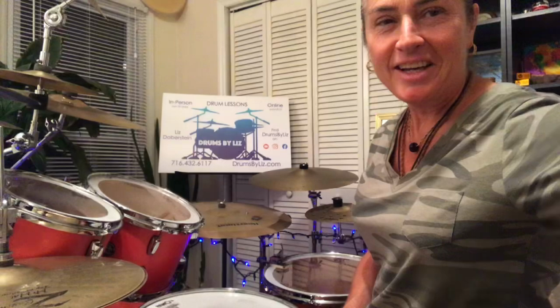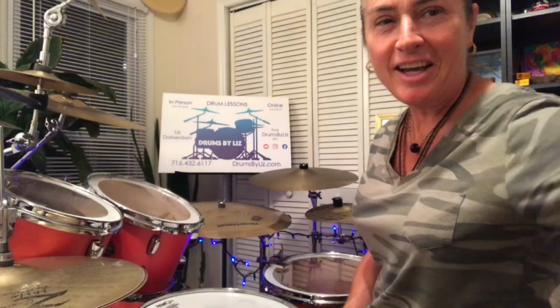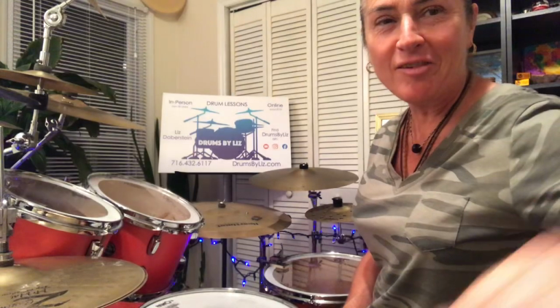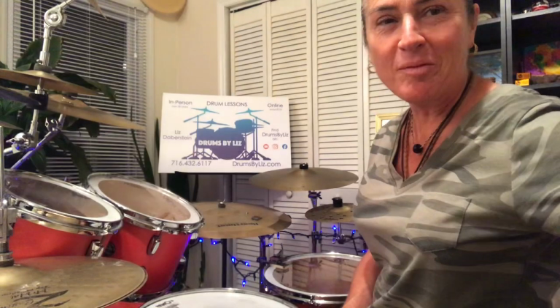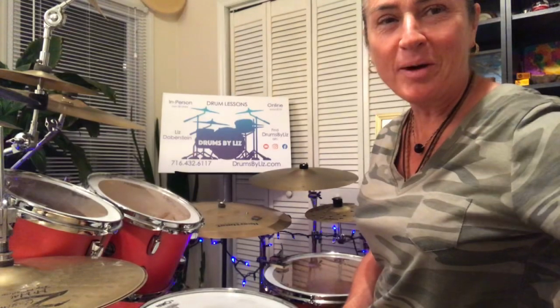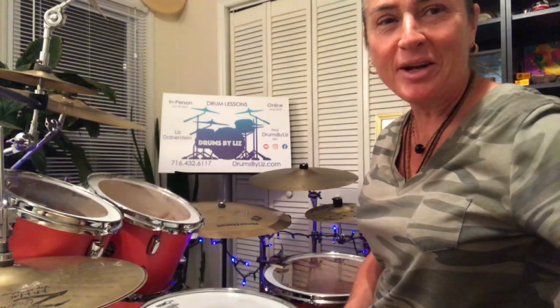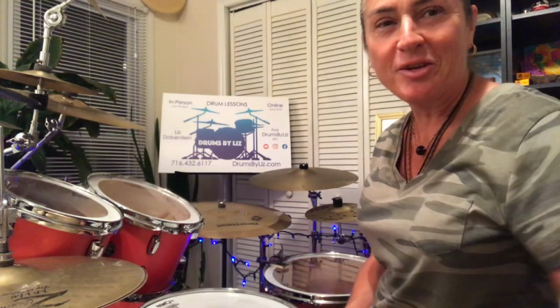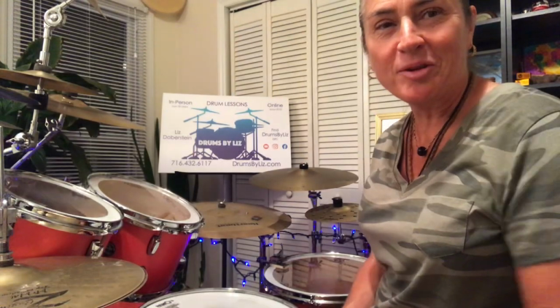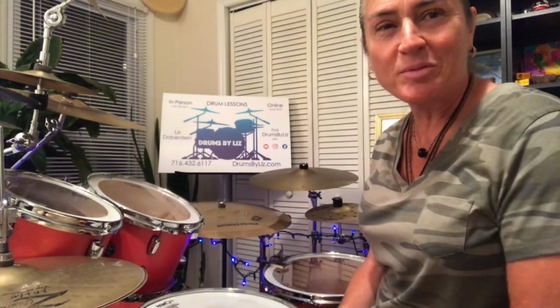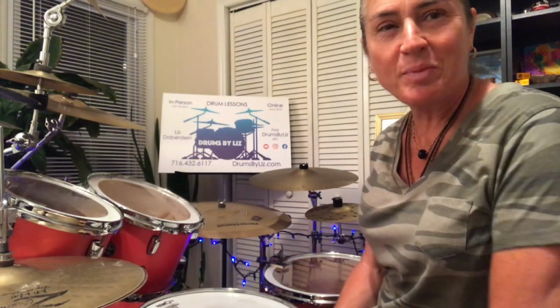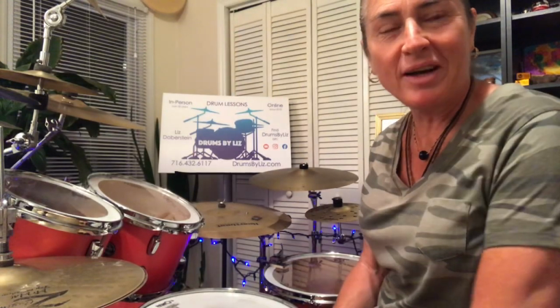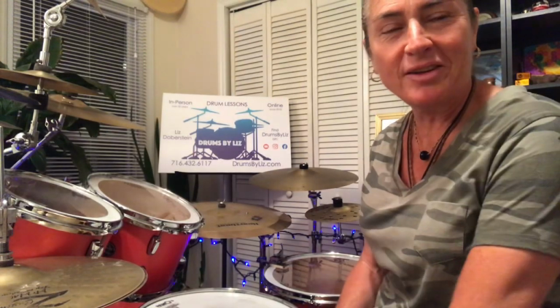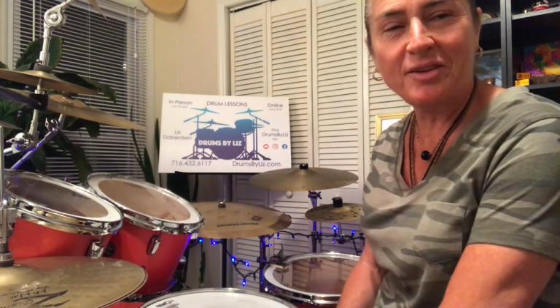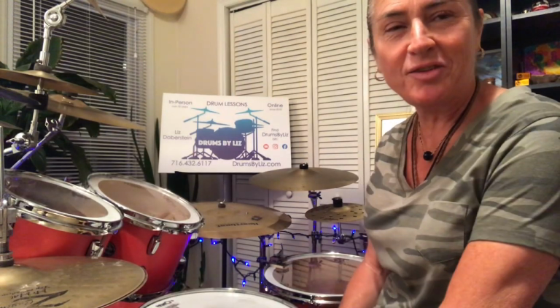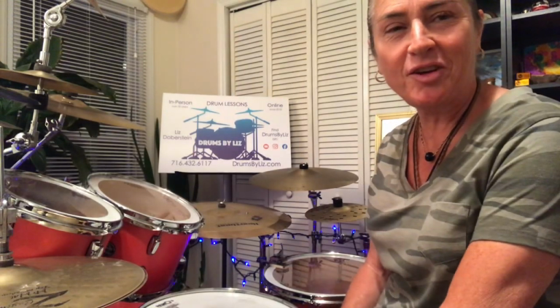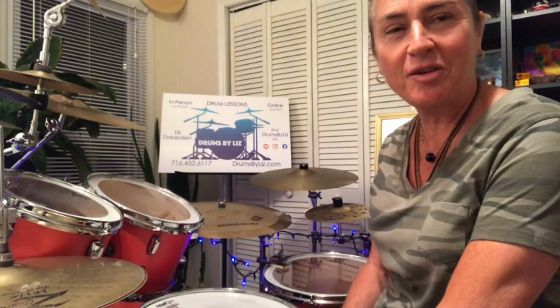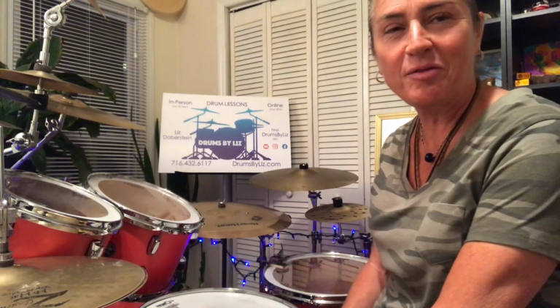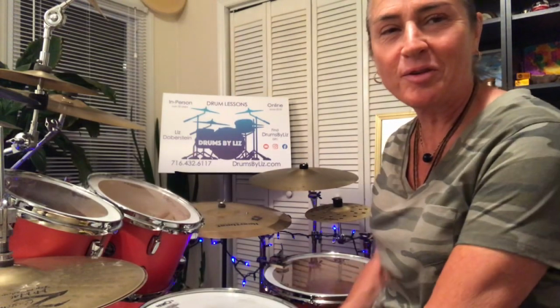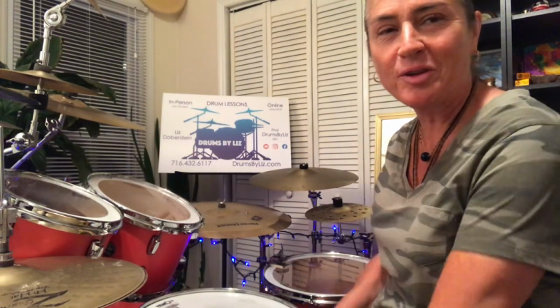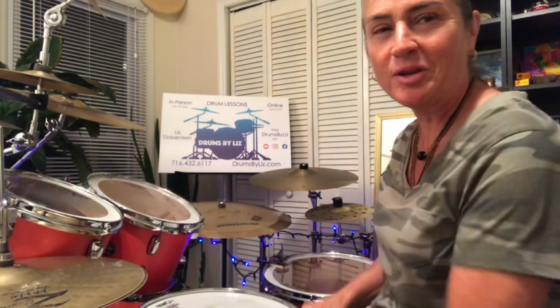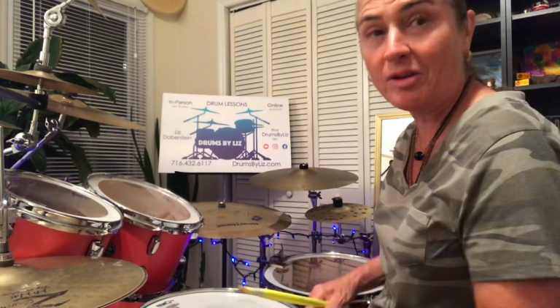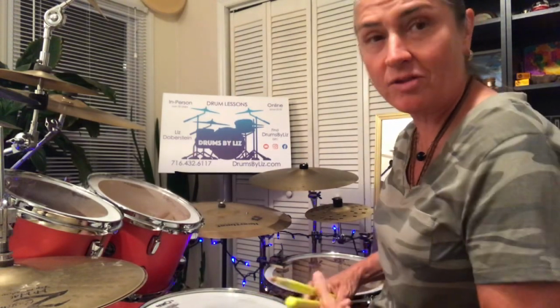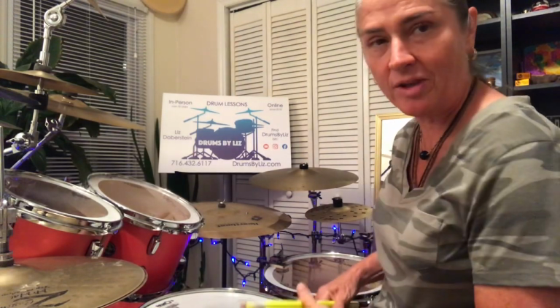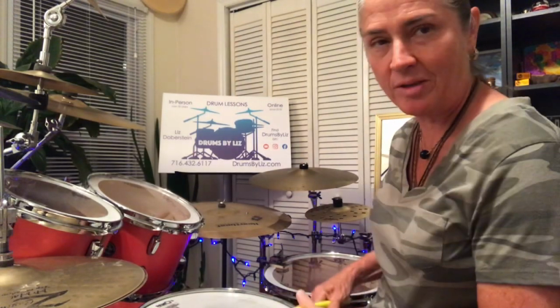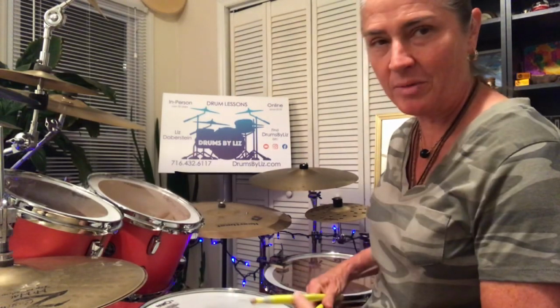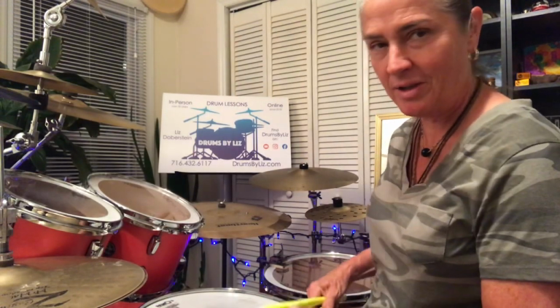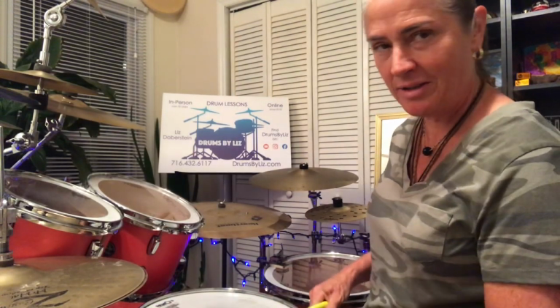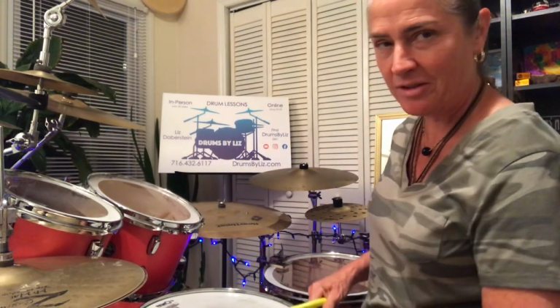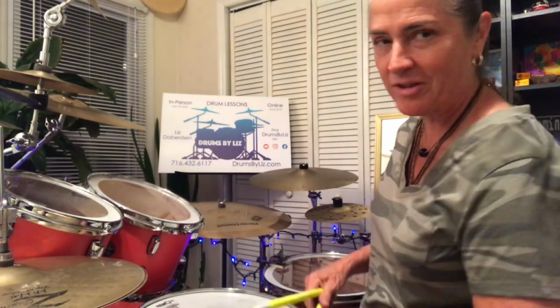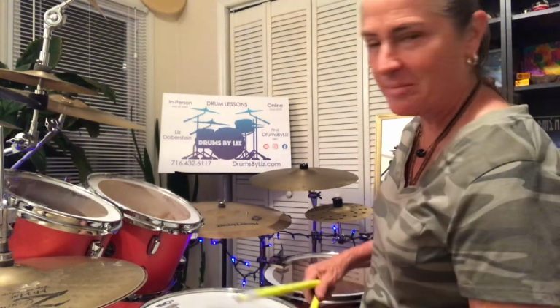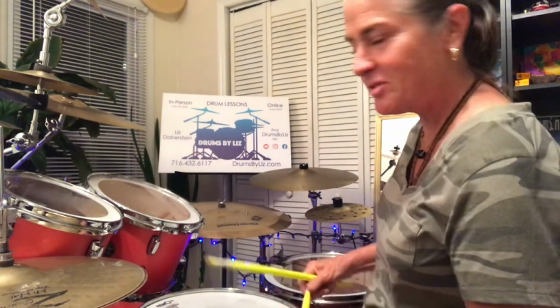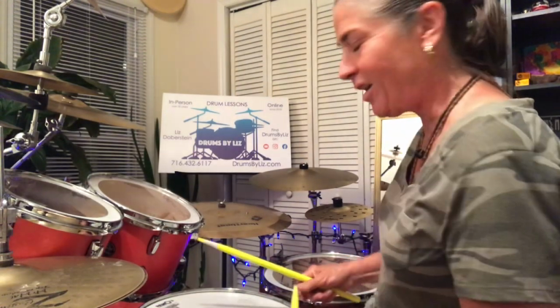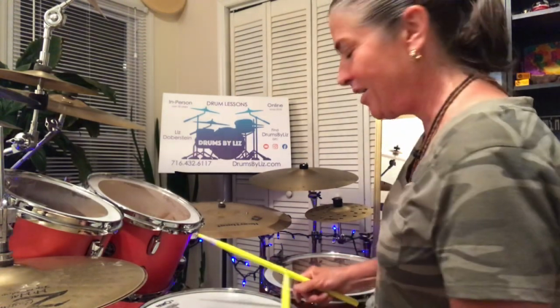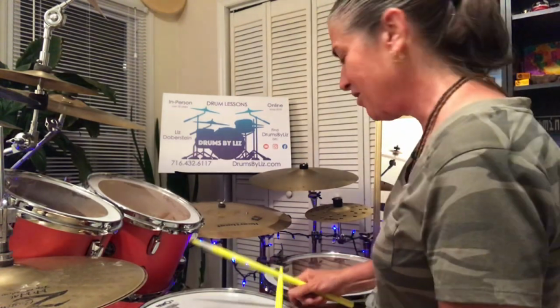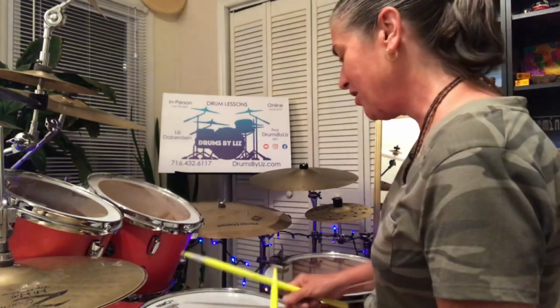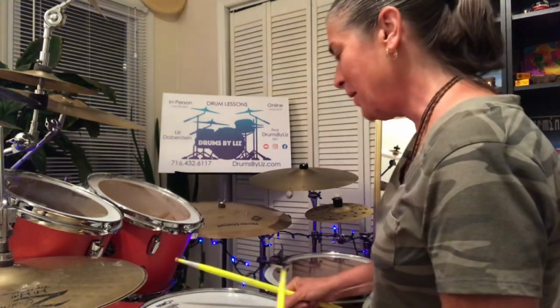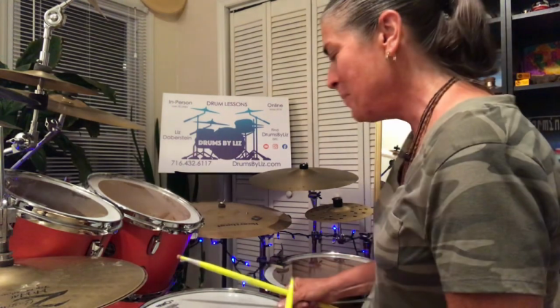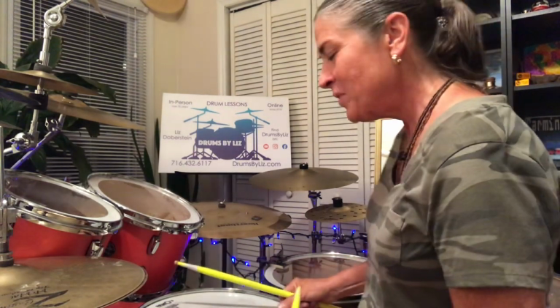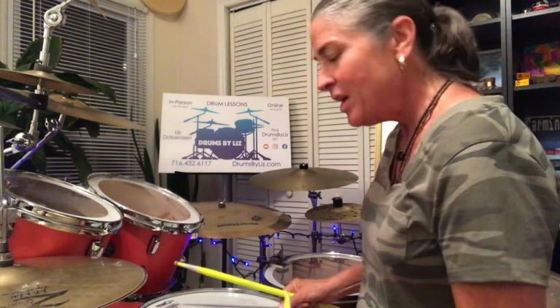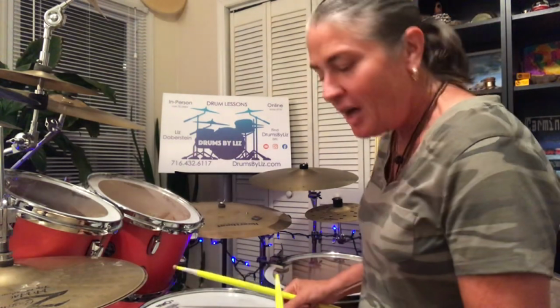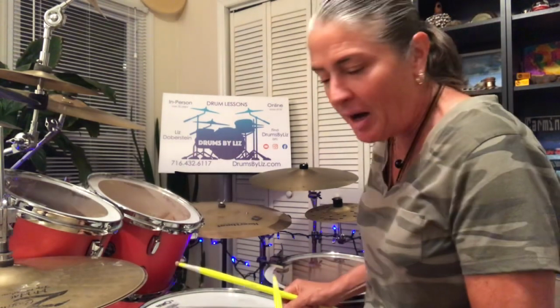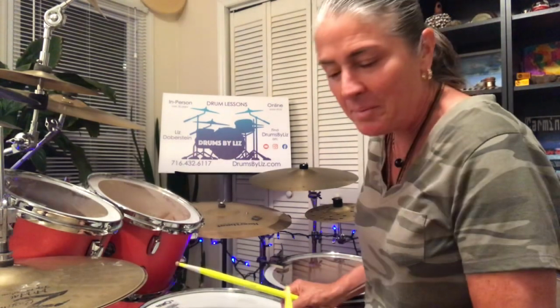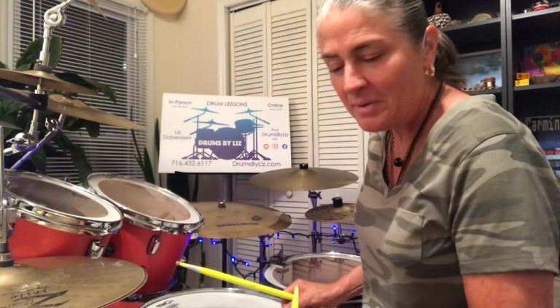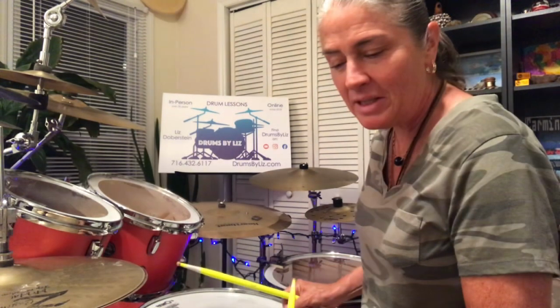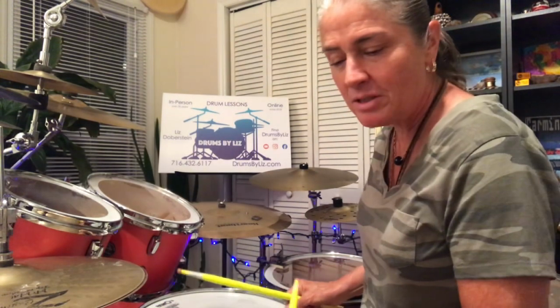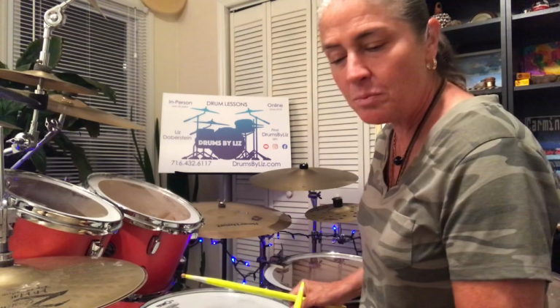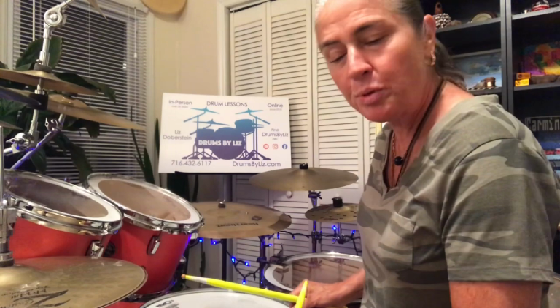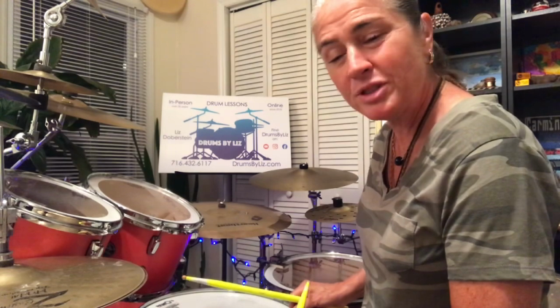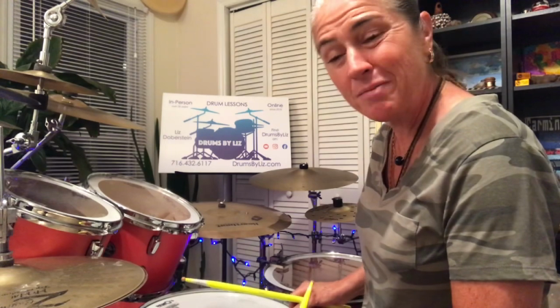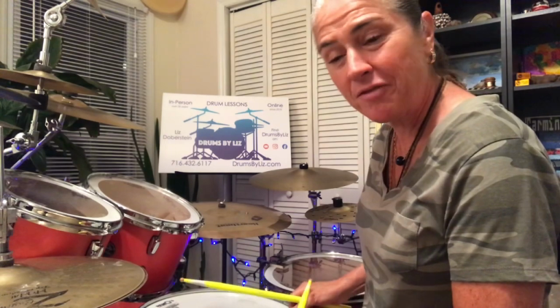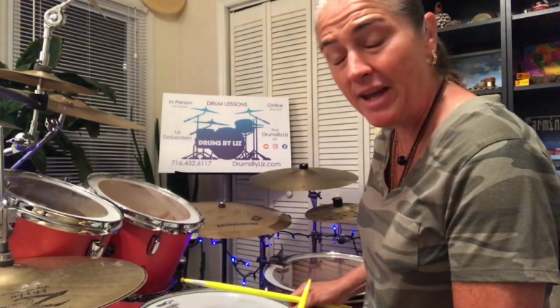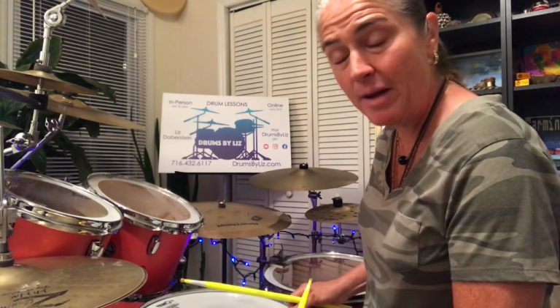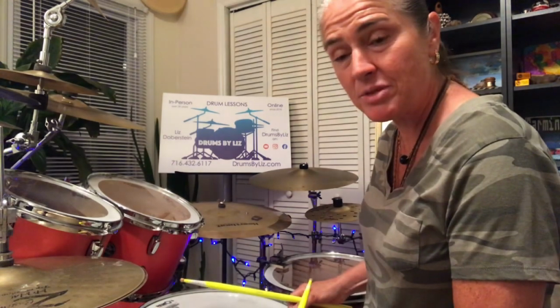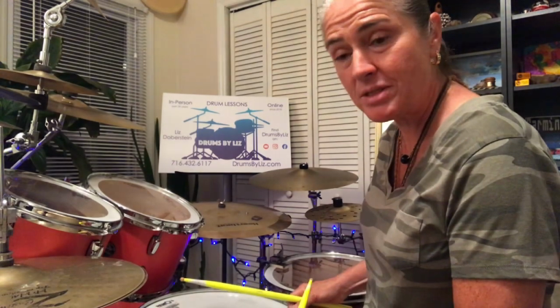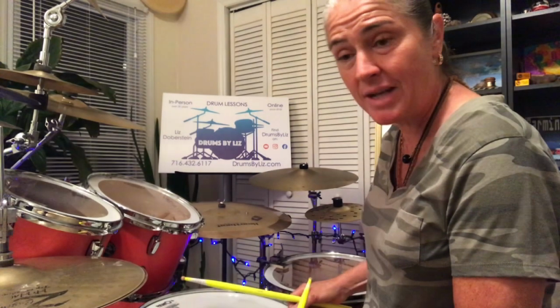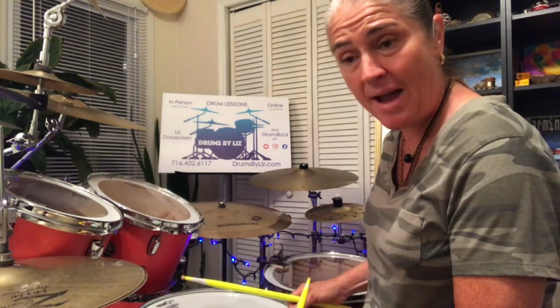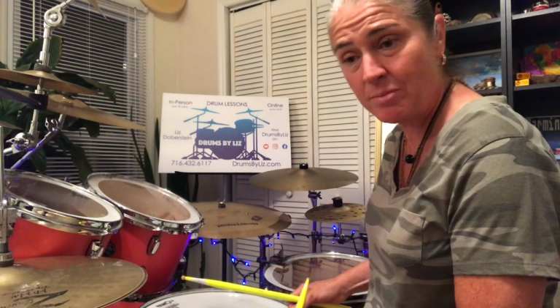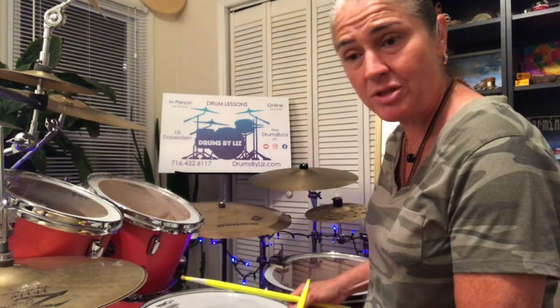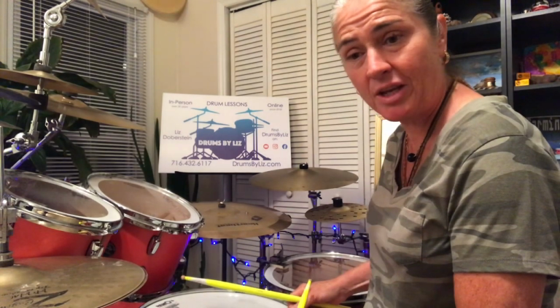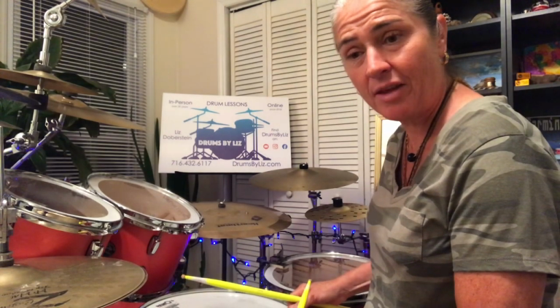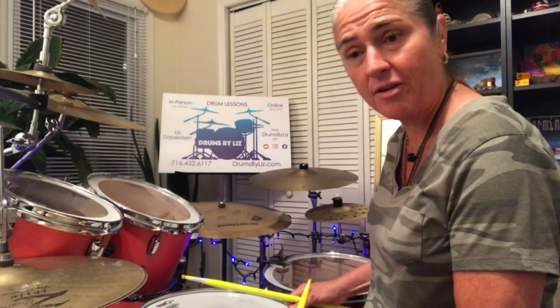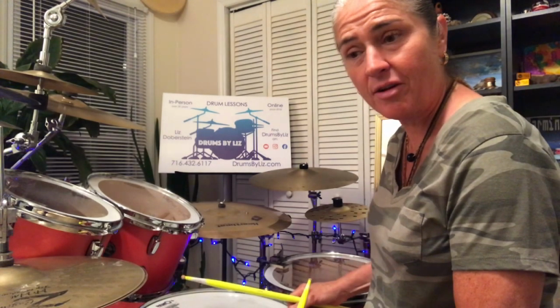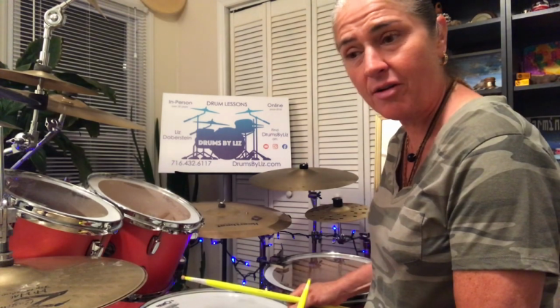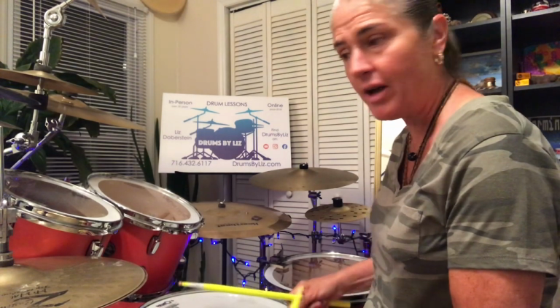Hey everybody, Drums by Liz here for a little excitement on the drum set. Let's put some flams and toms together.